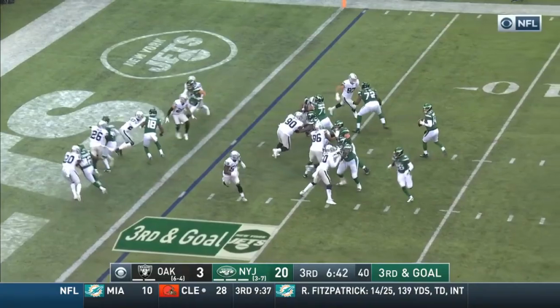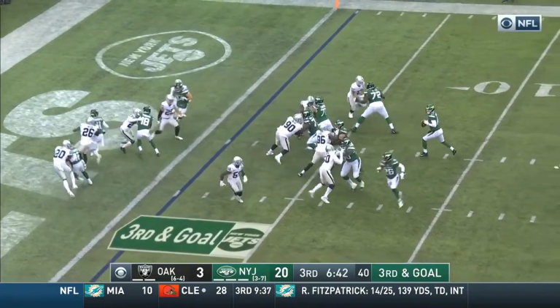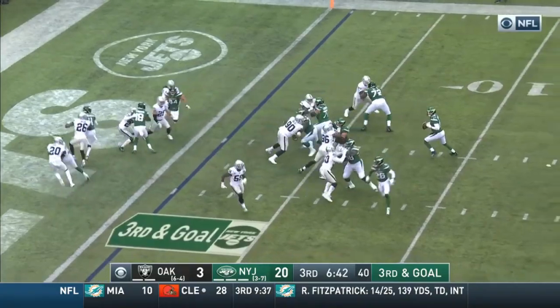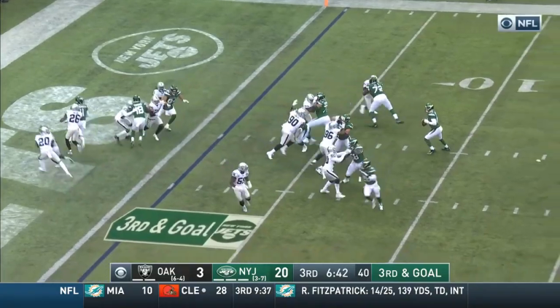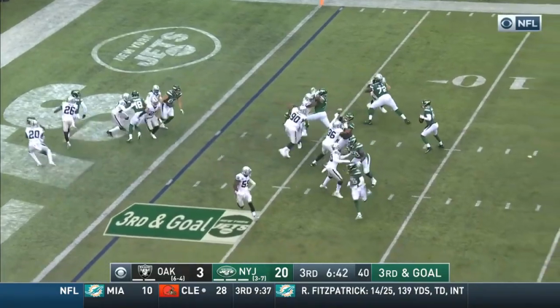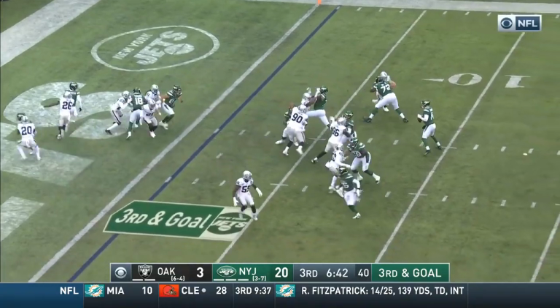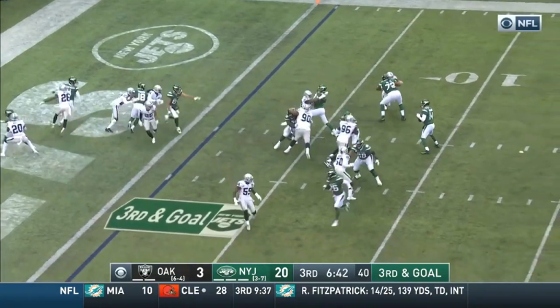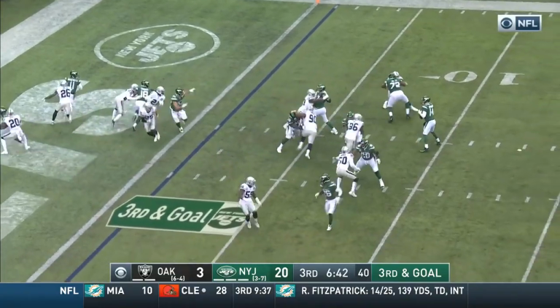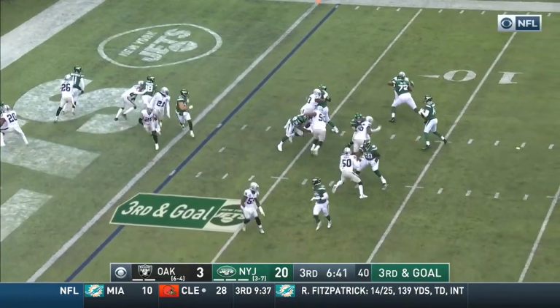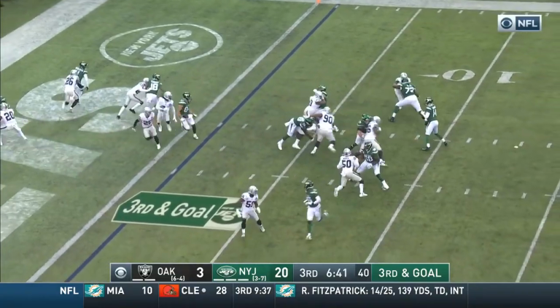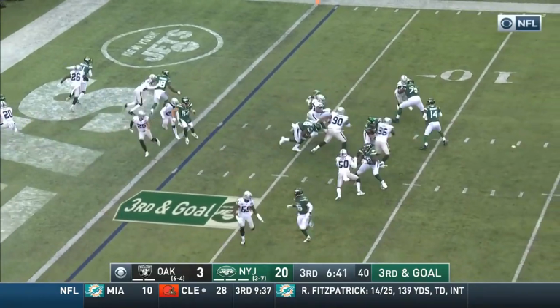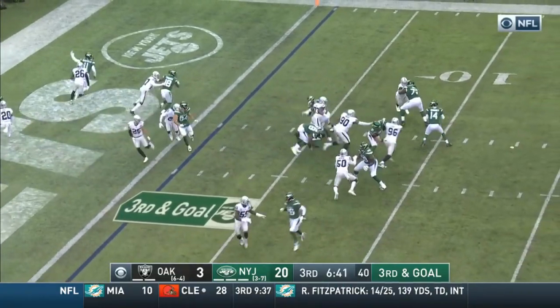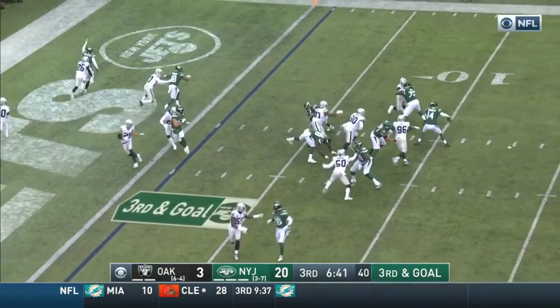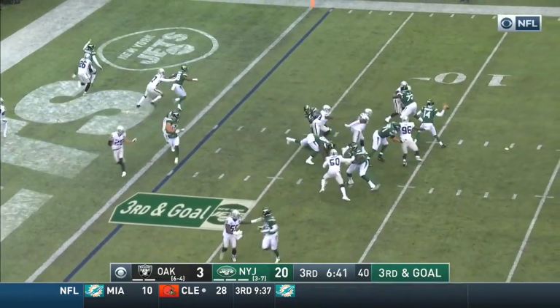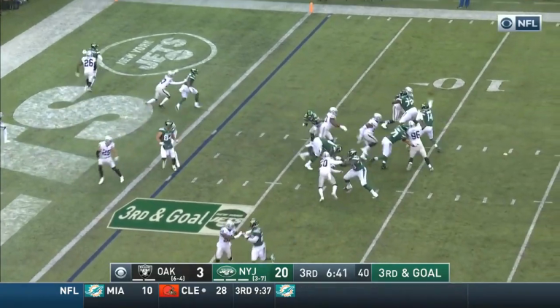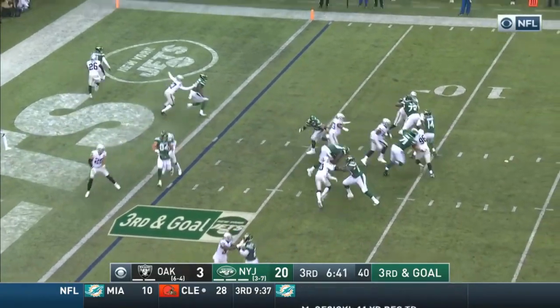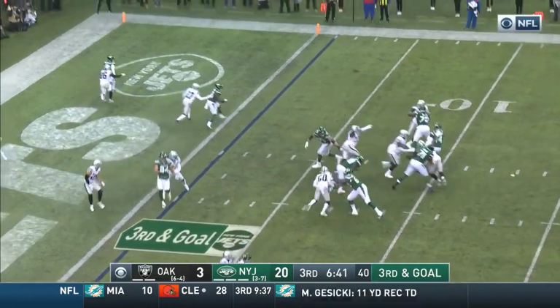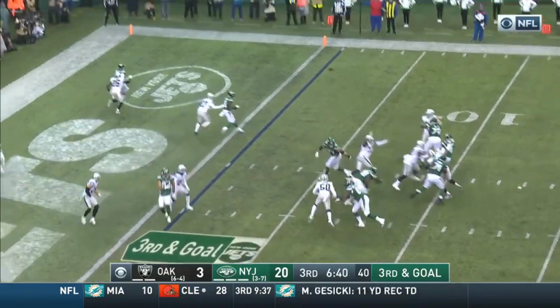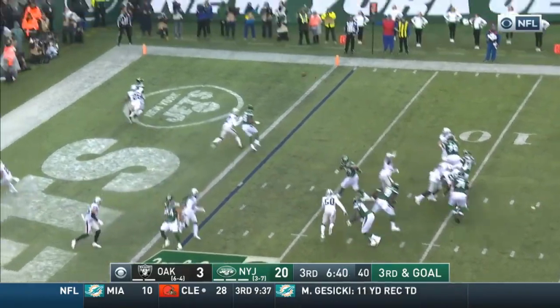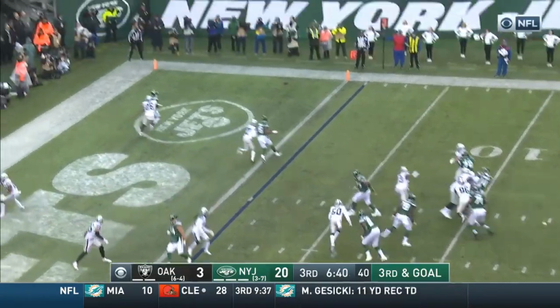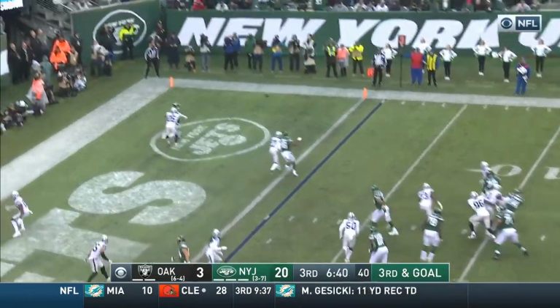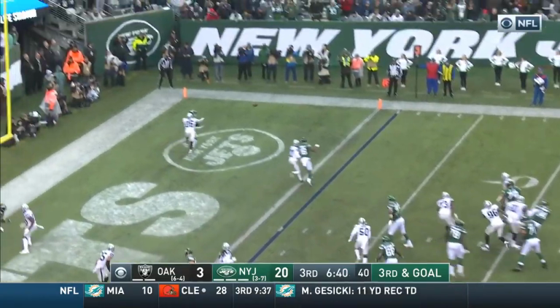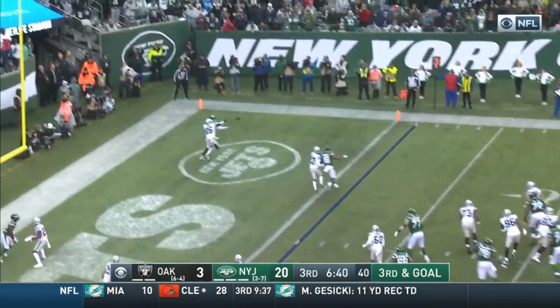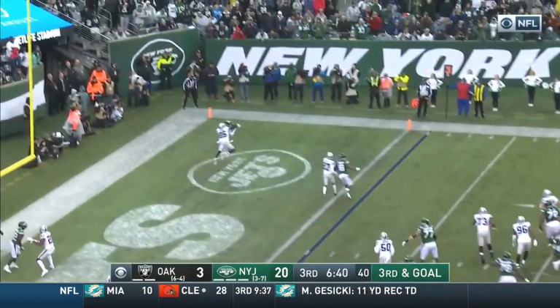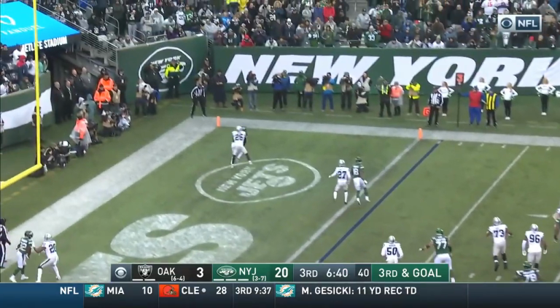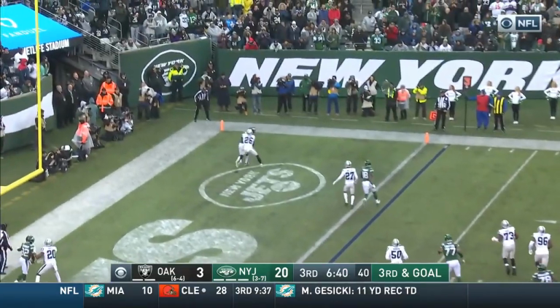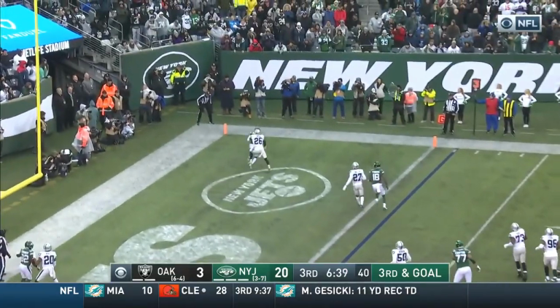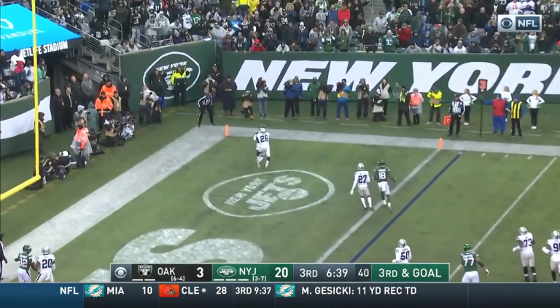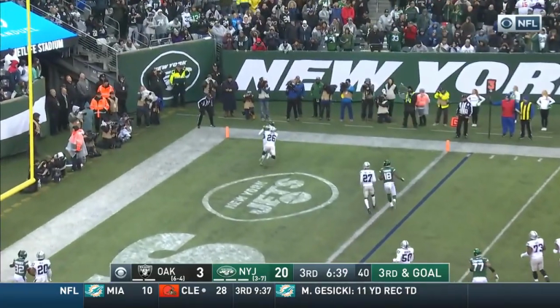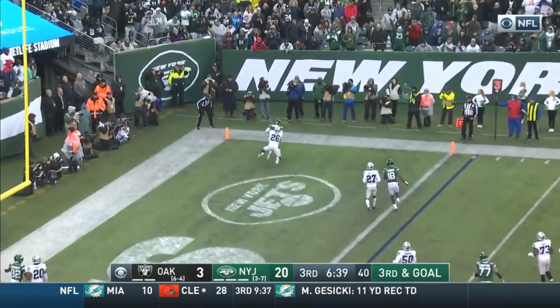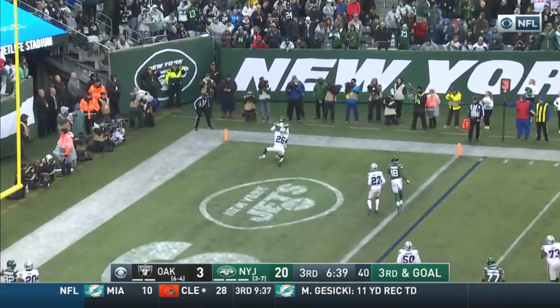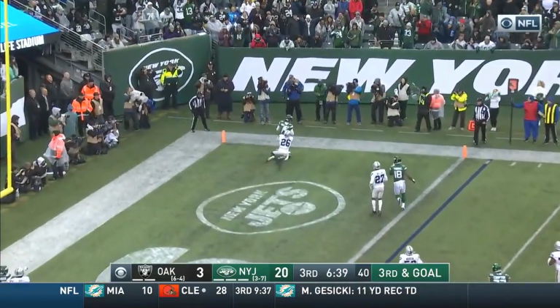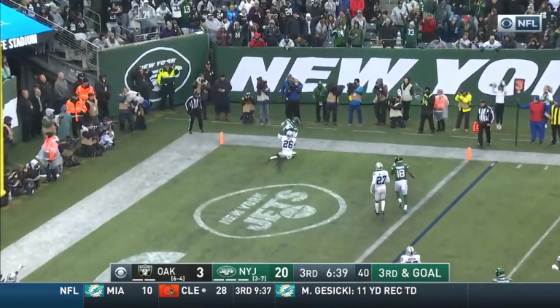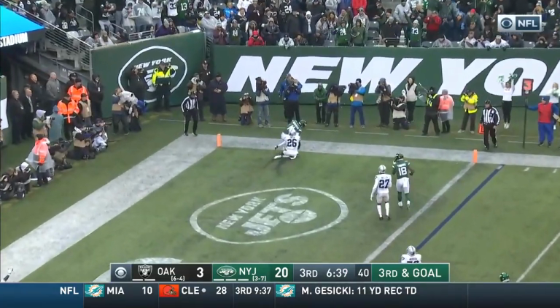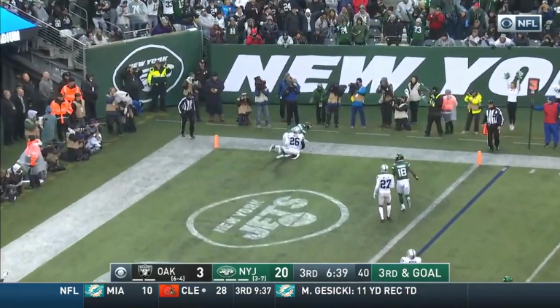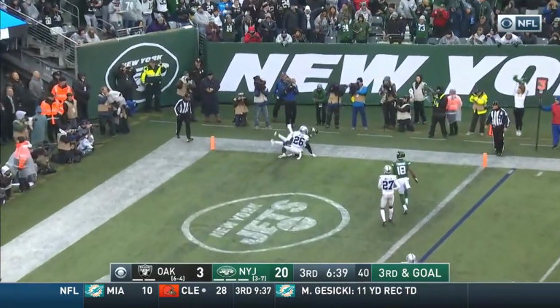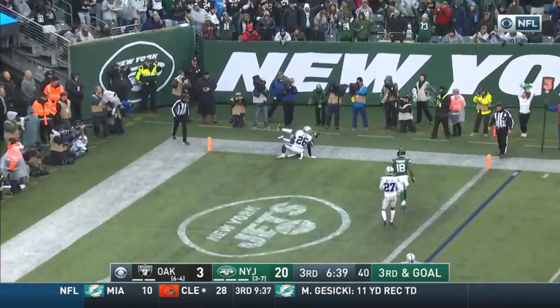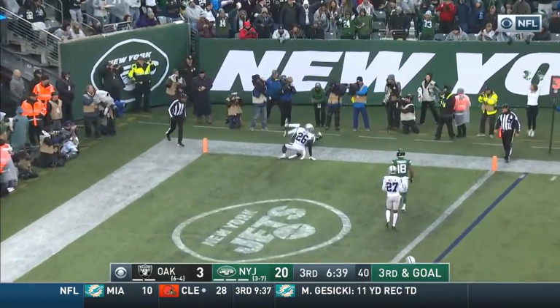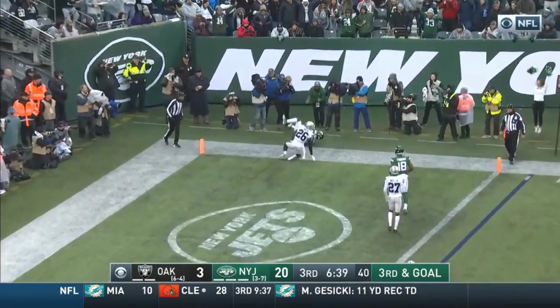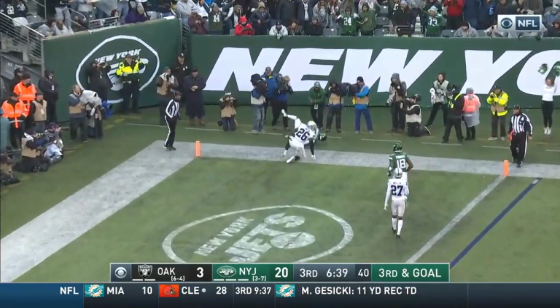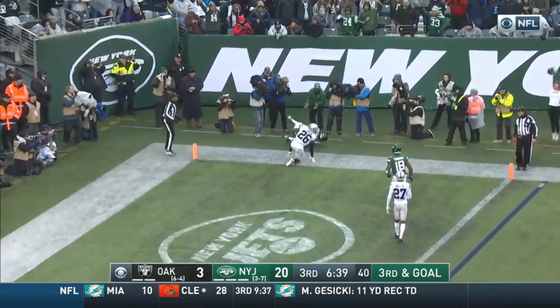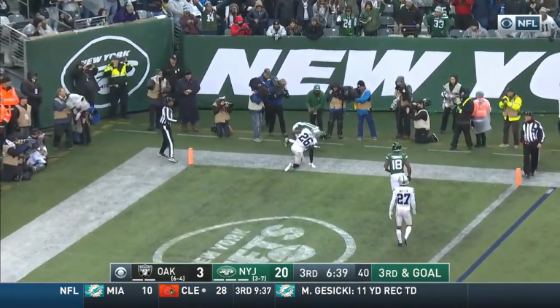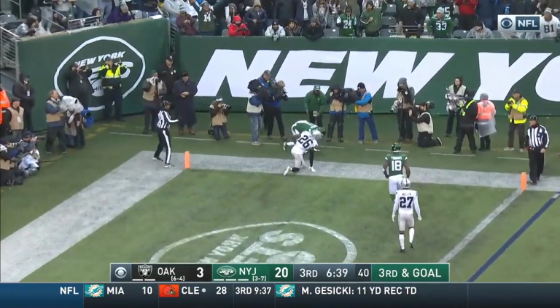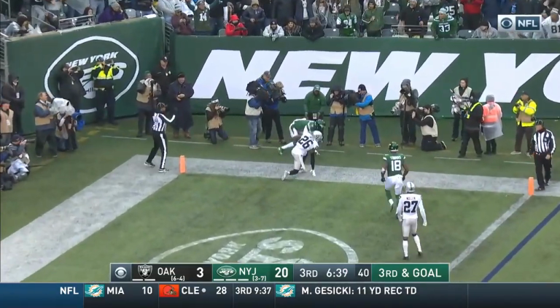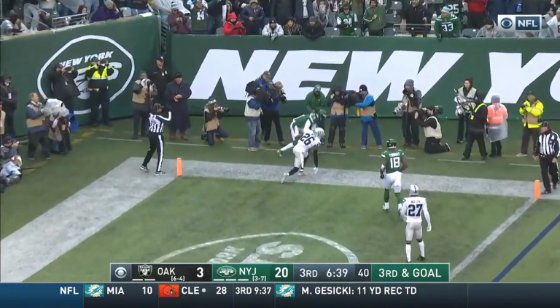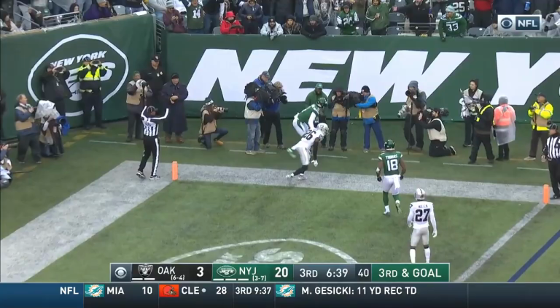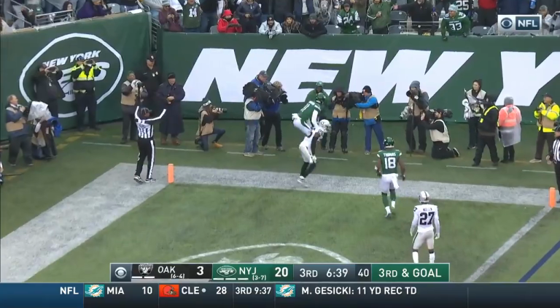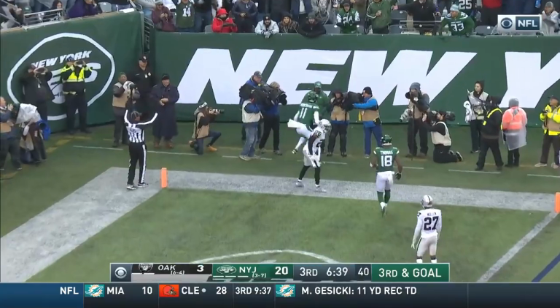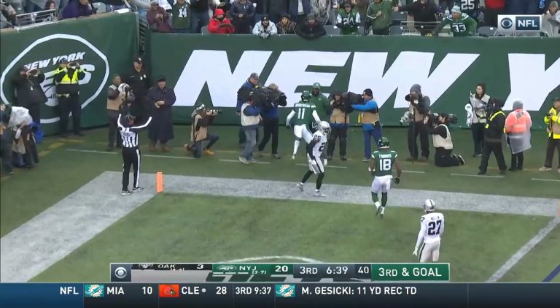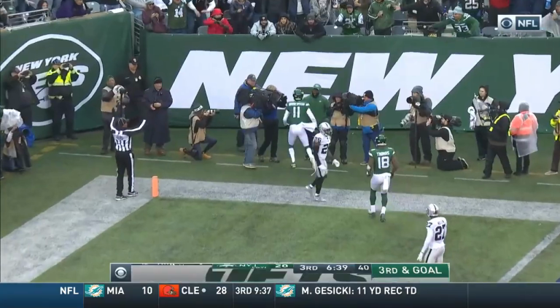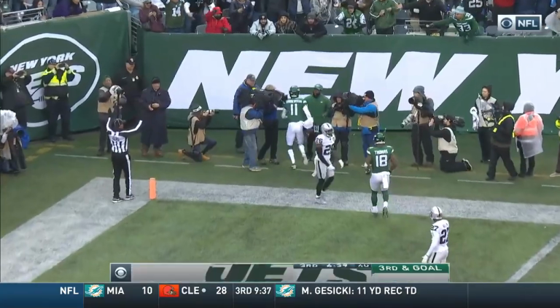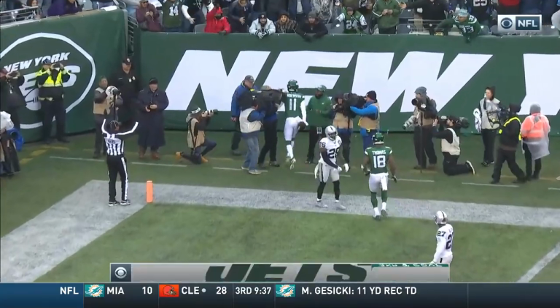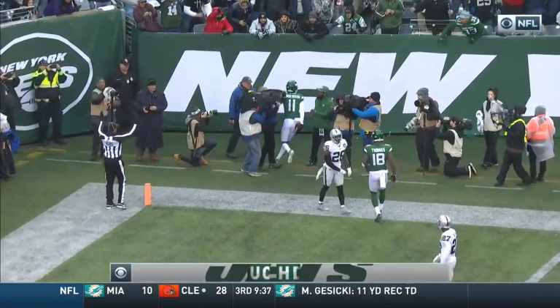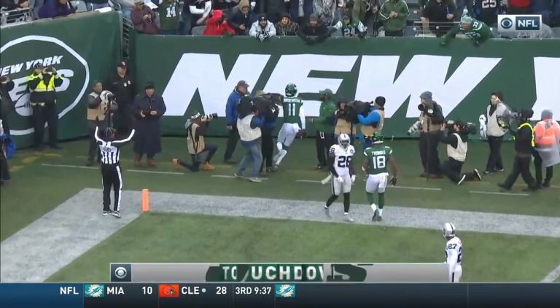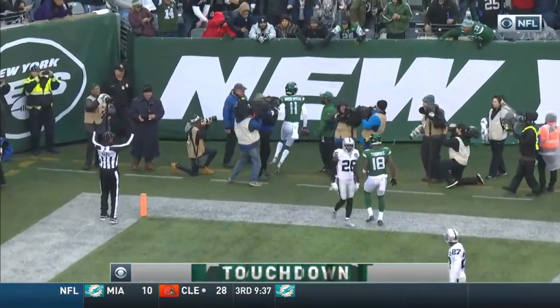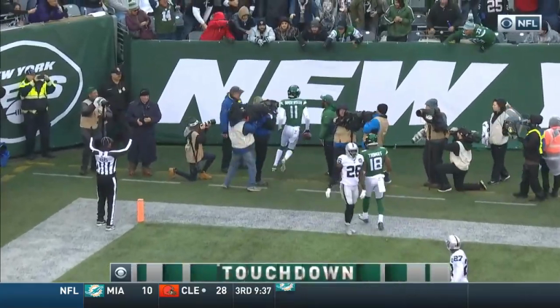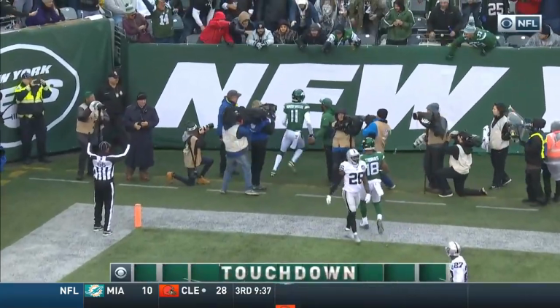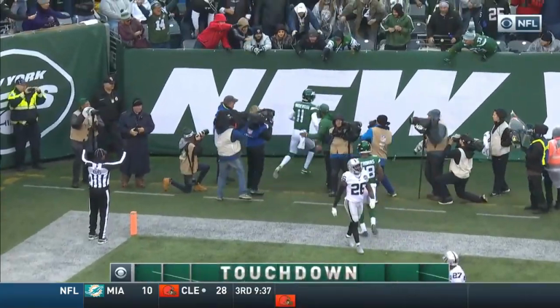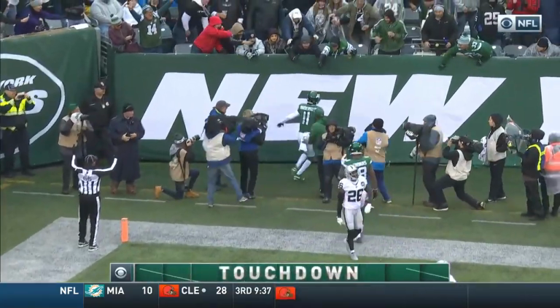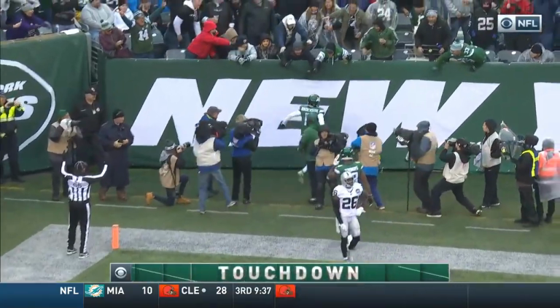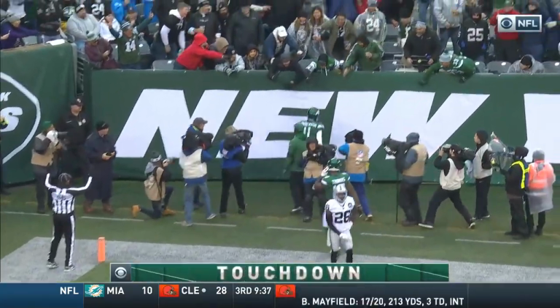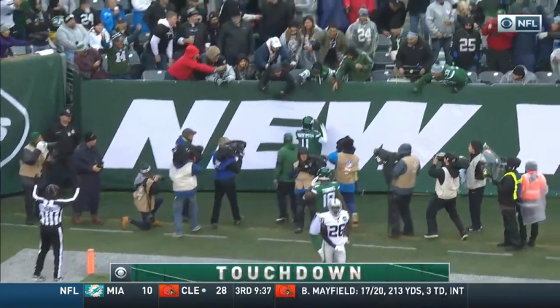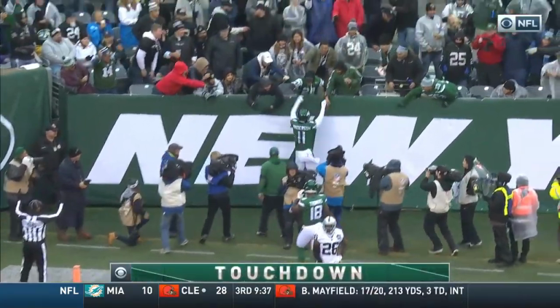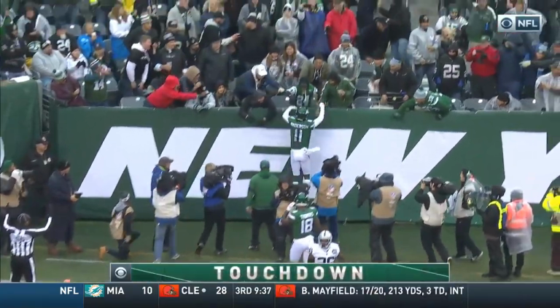Darnold throwing into the end zone — touchdown, Robbie Anderson.